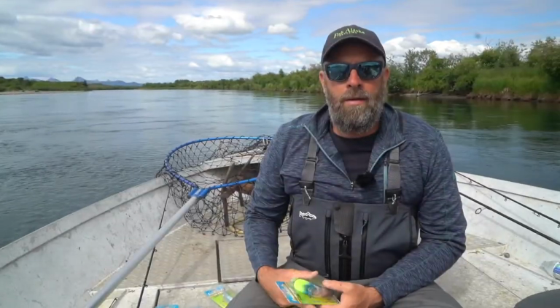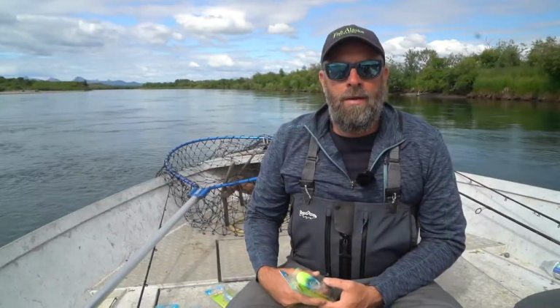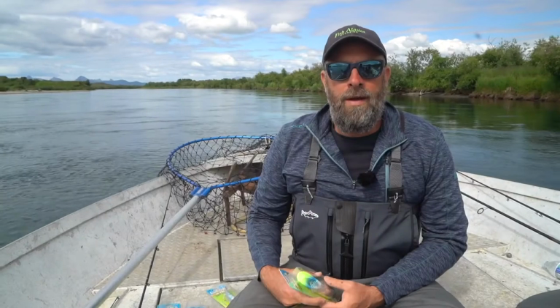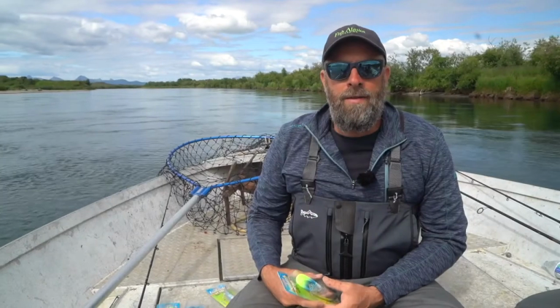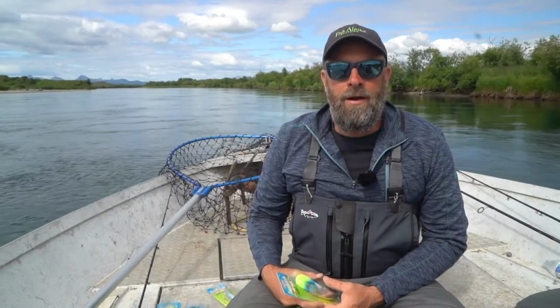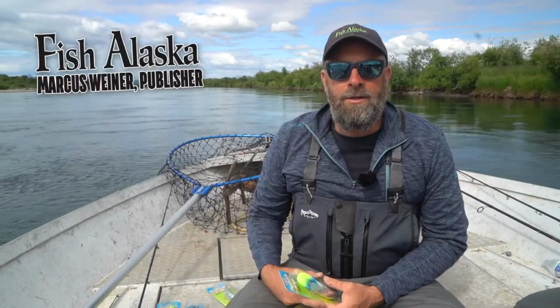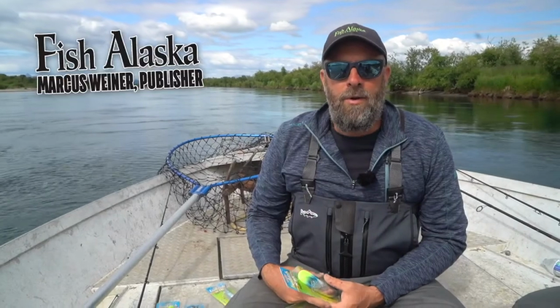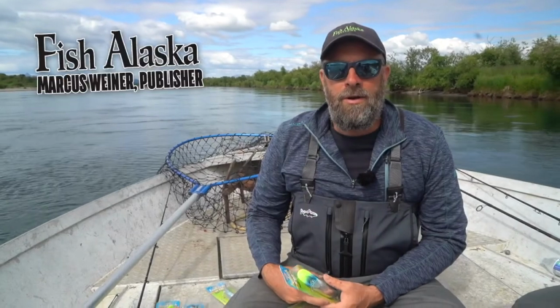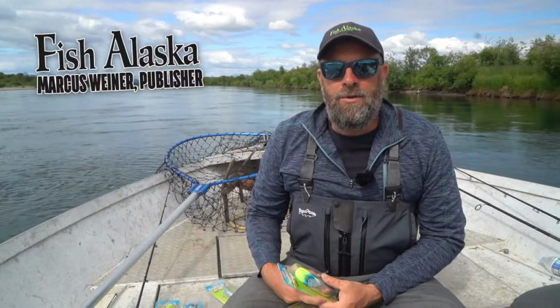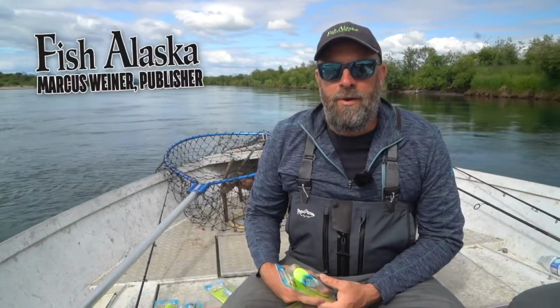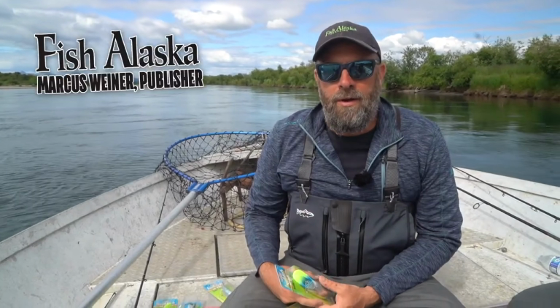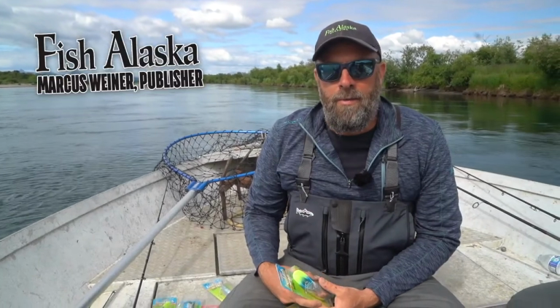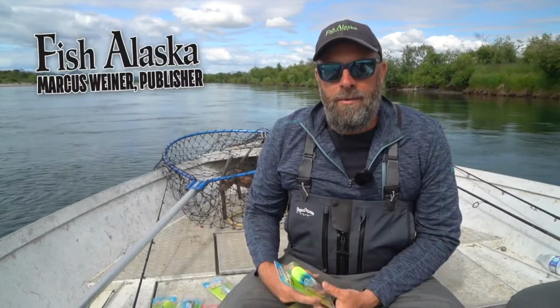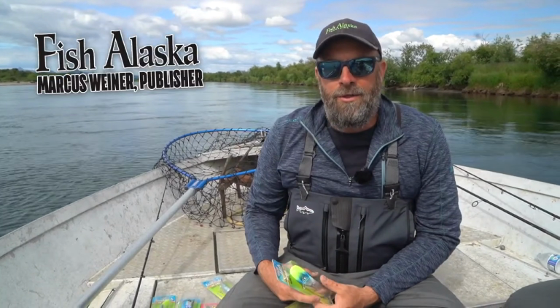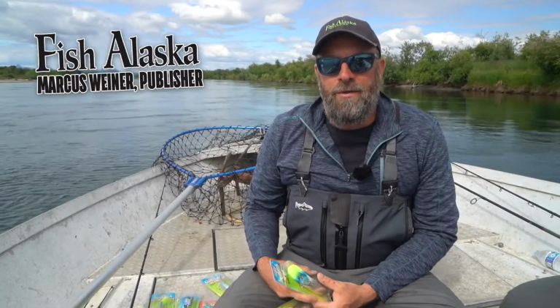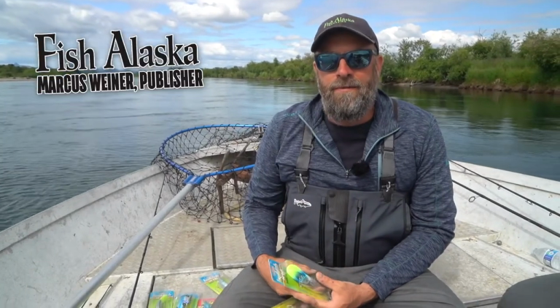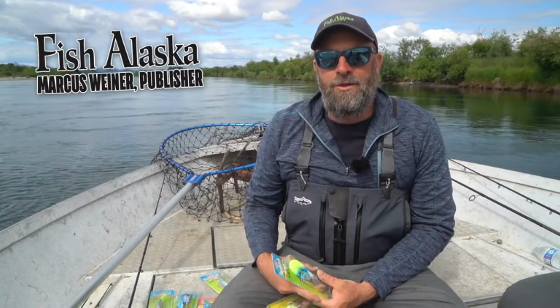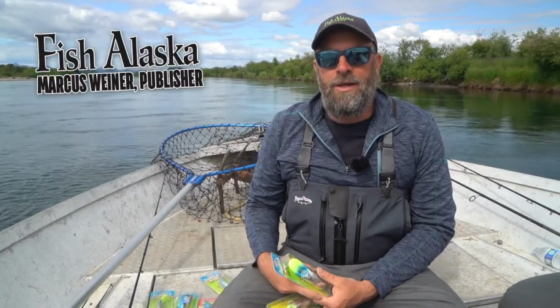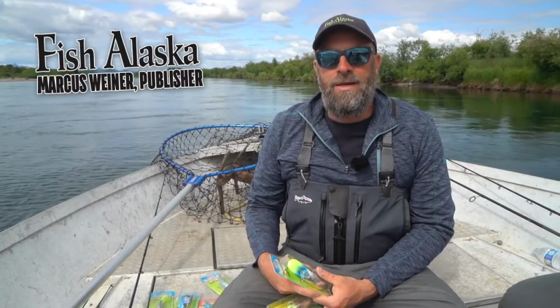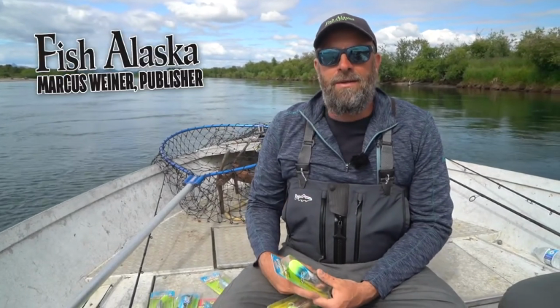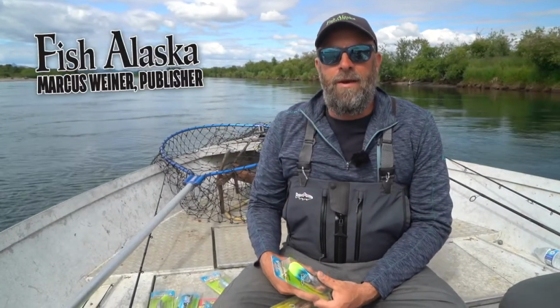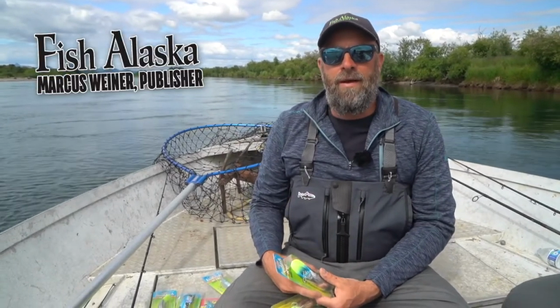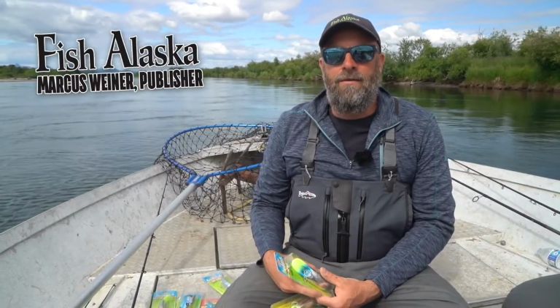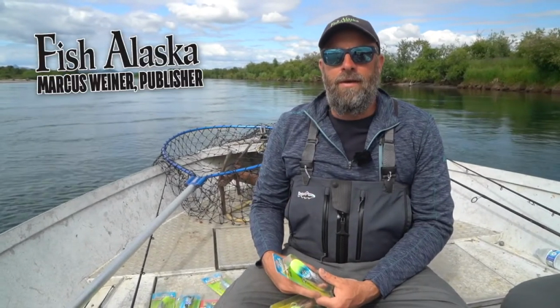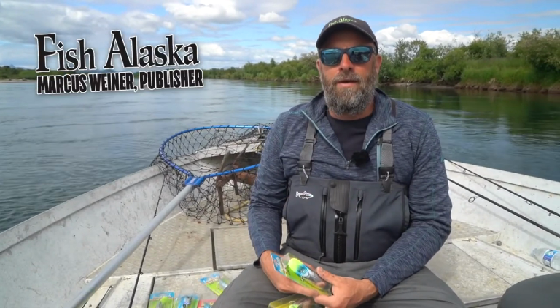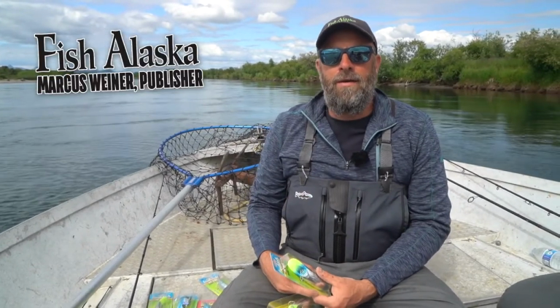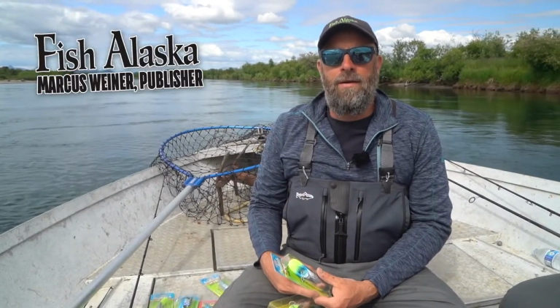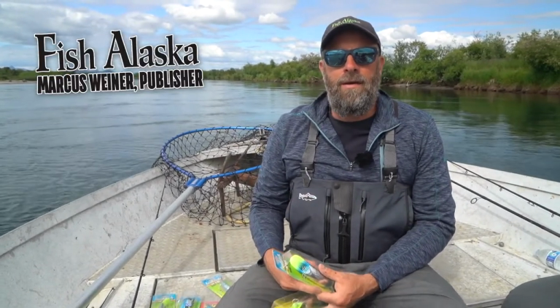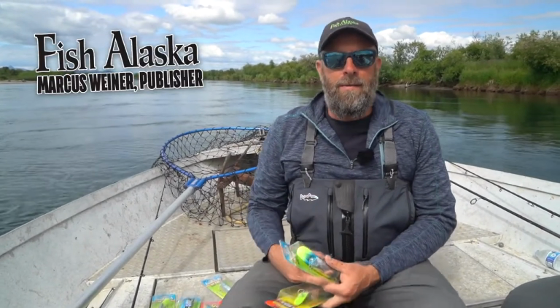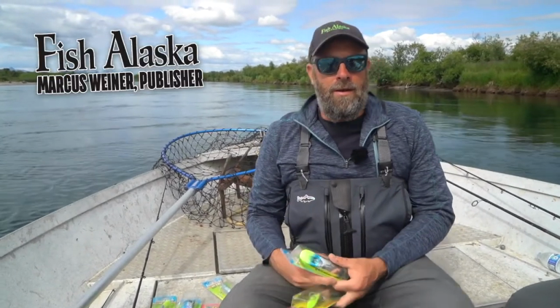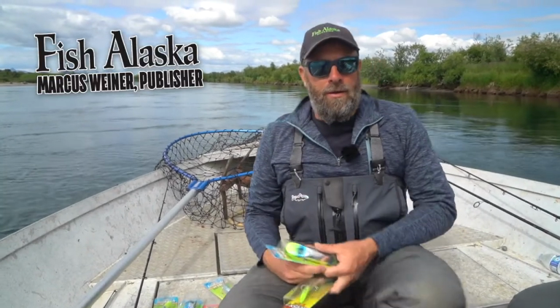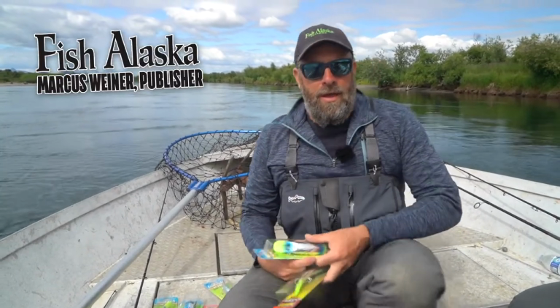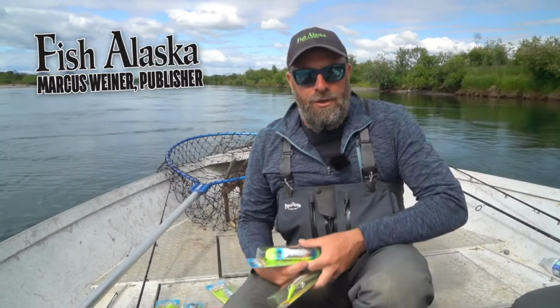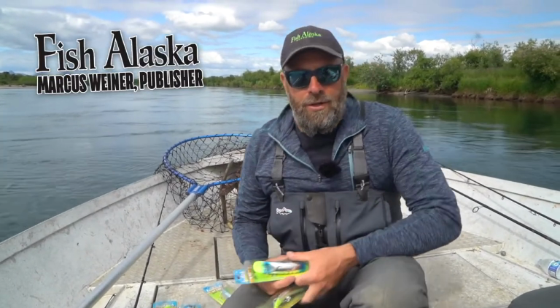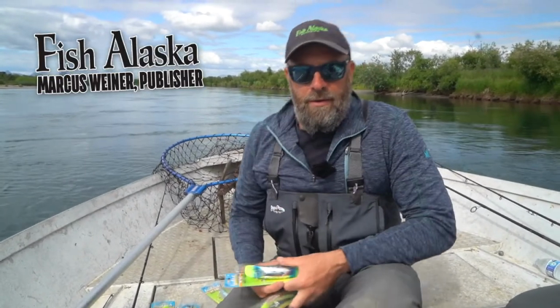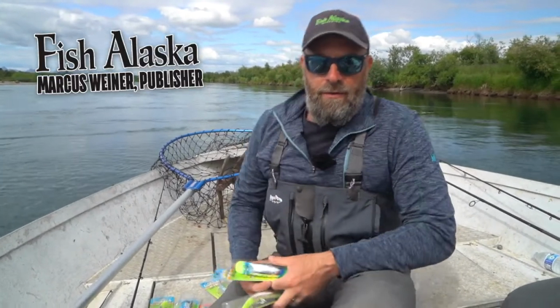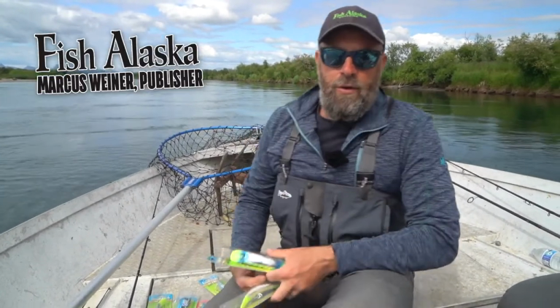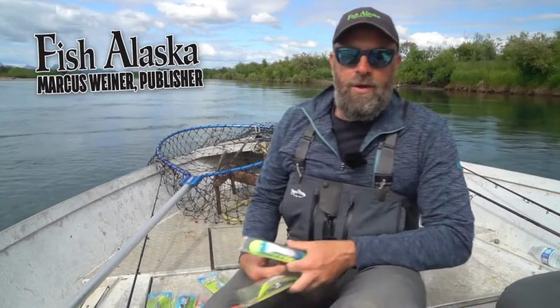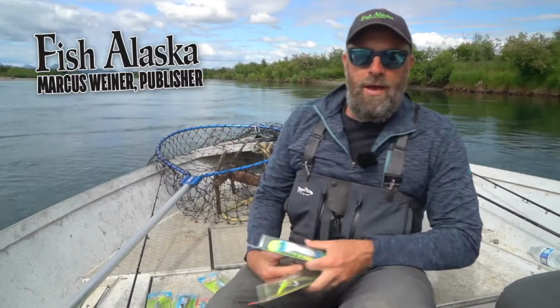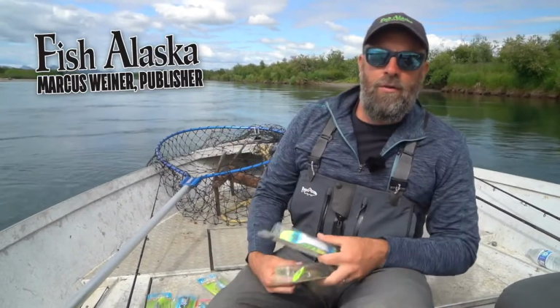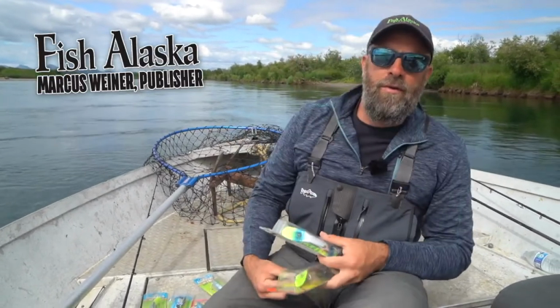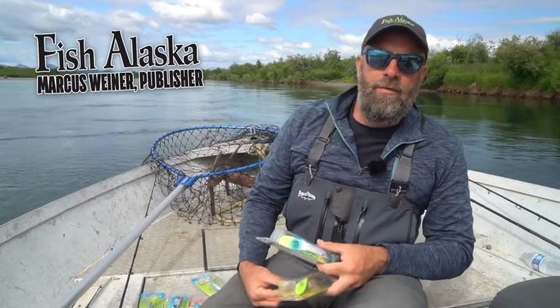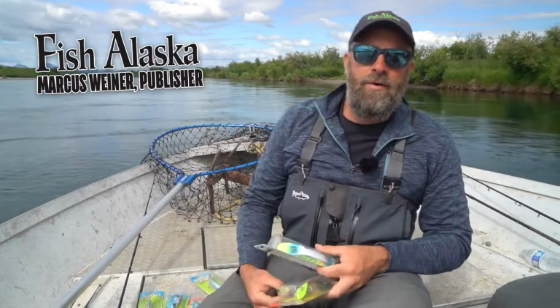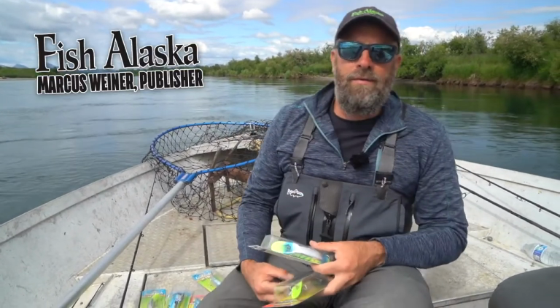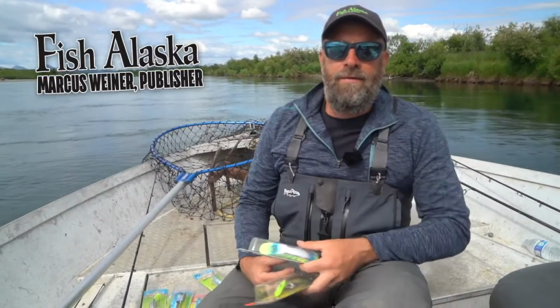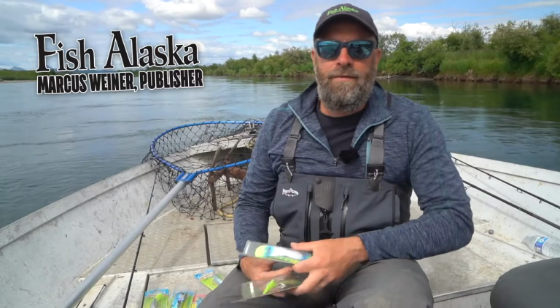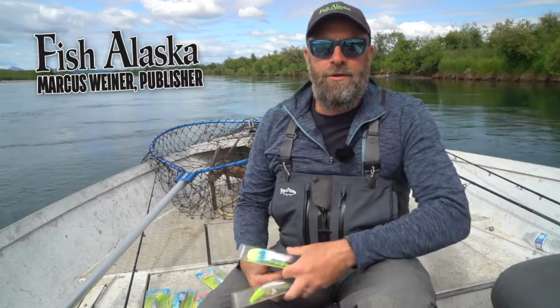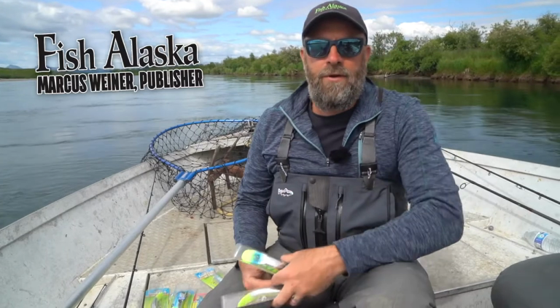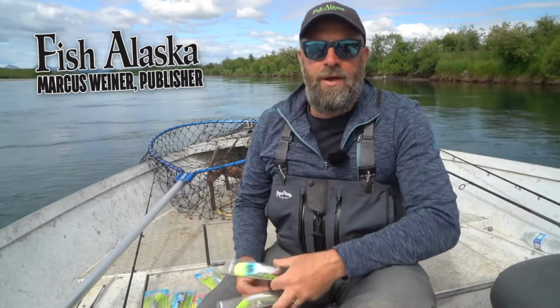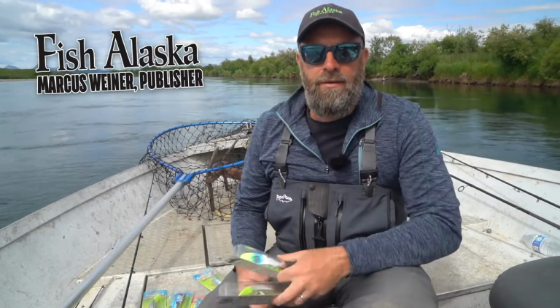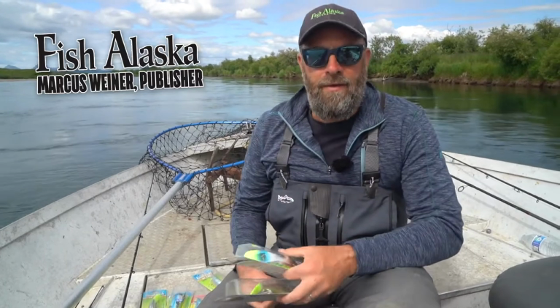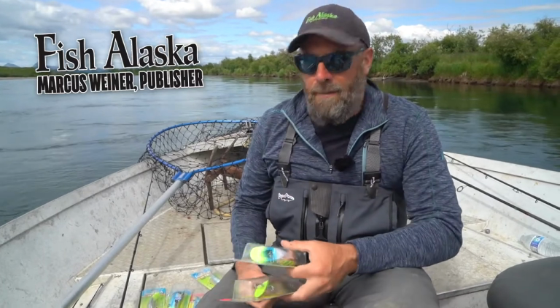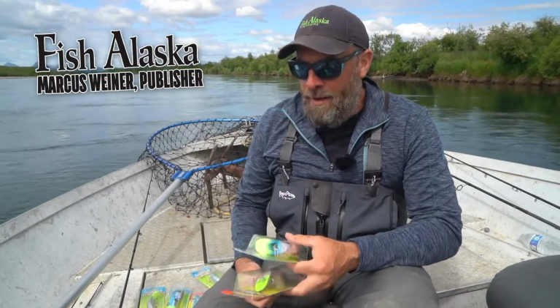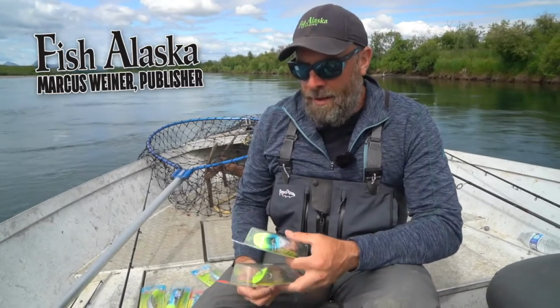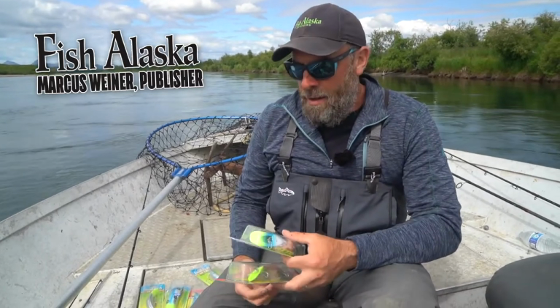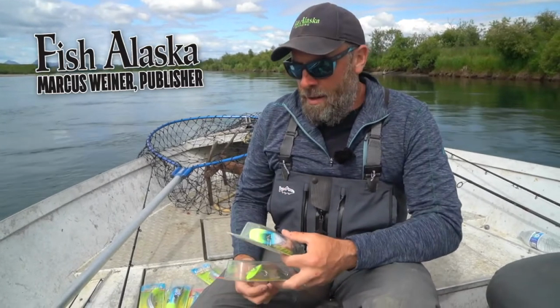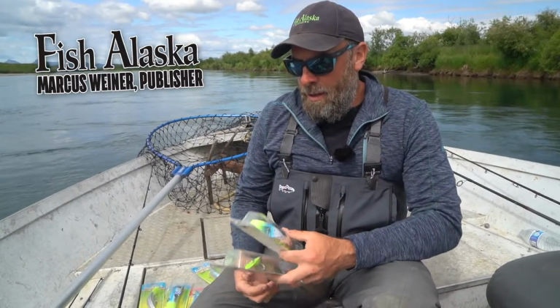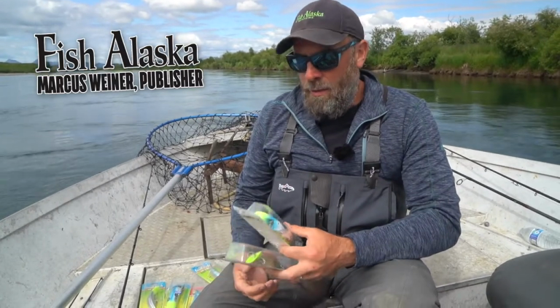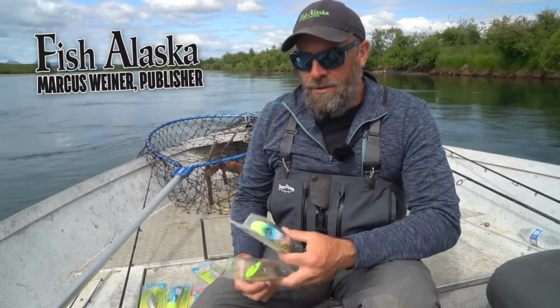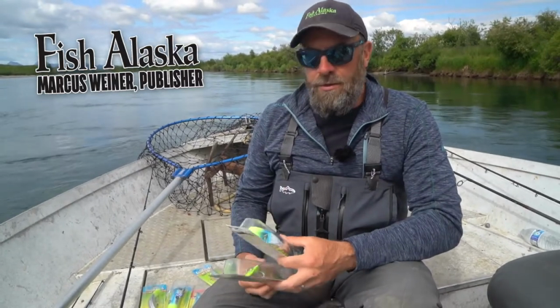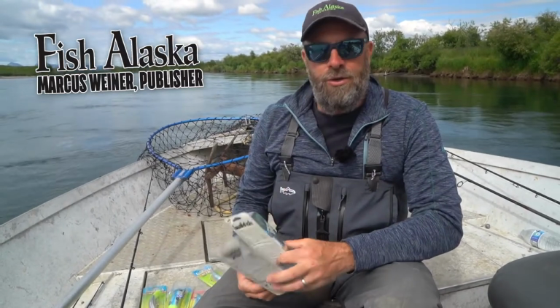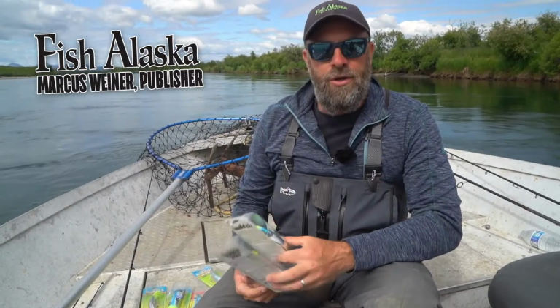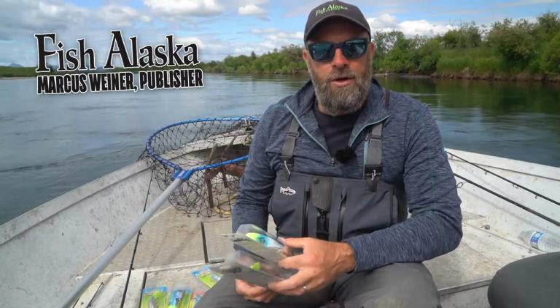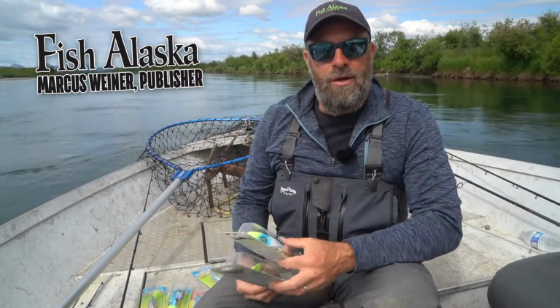Hi there, it's Marcus Wiener, publisher at Fish Alaska Magazine, and I'm on location on the Togiak River to fish for king salmon, otherwise known as Chinook.